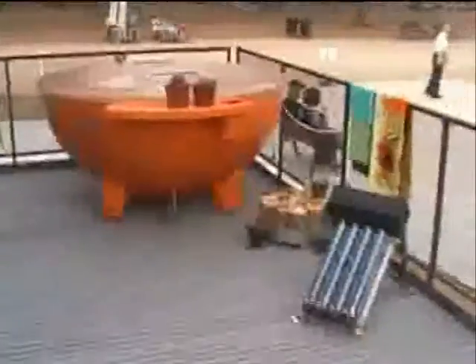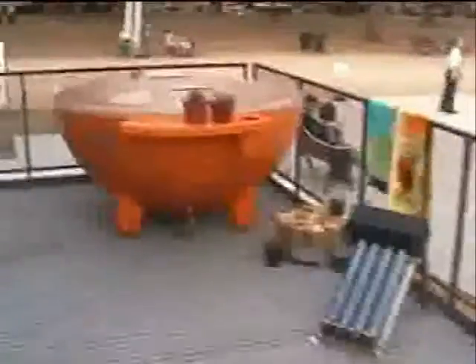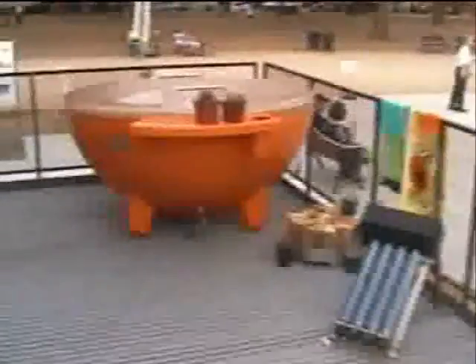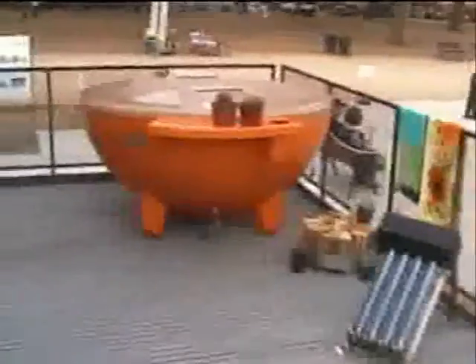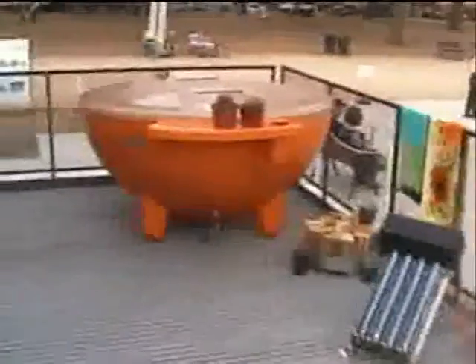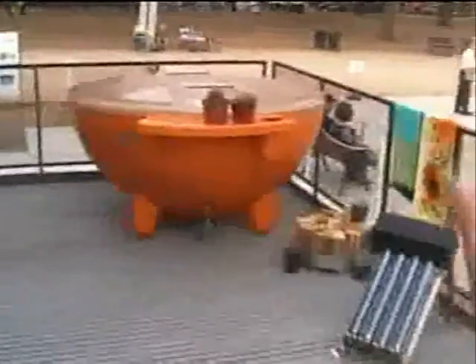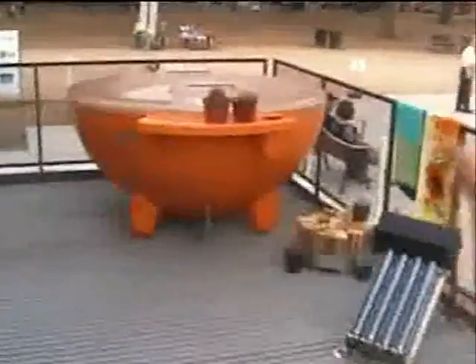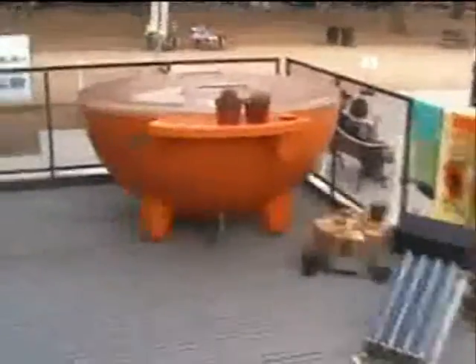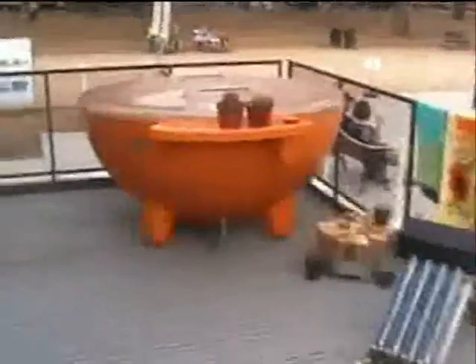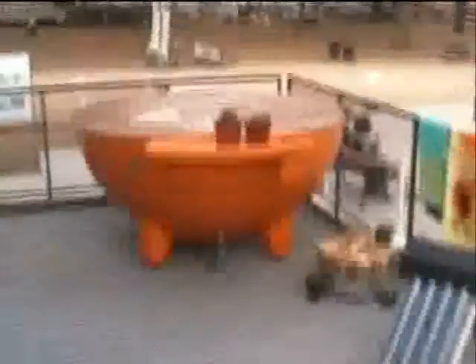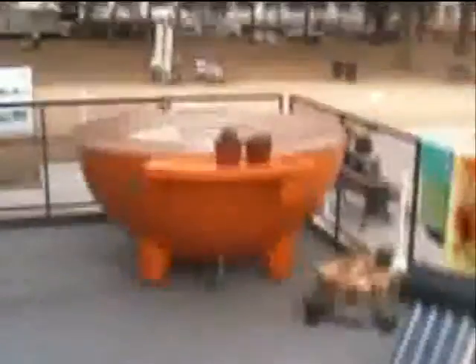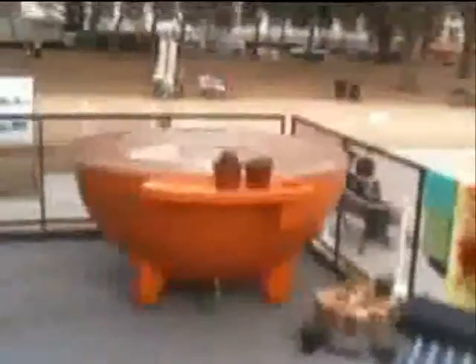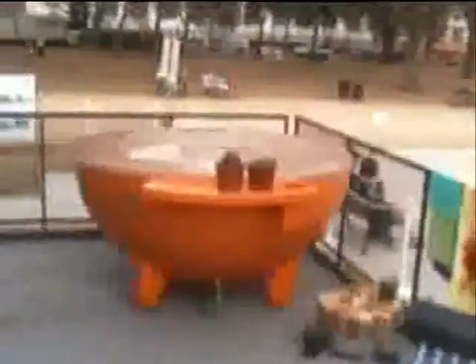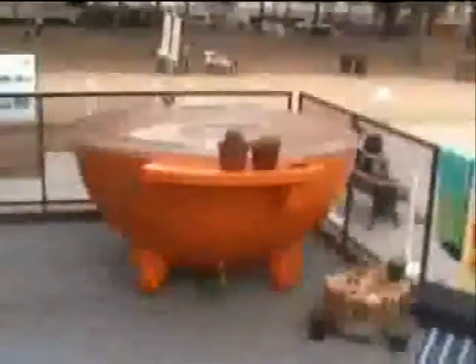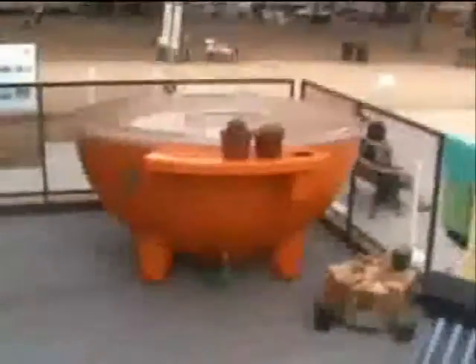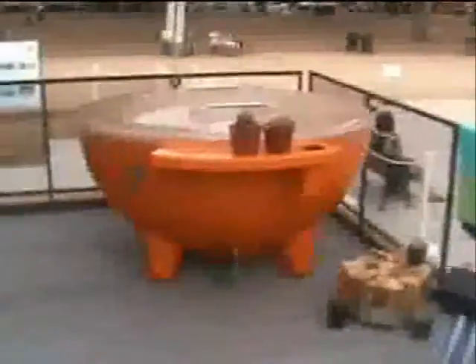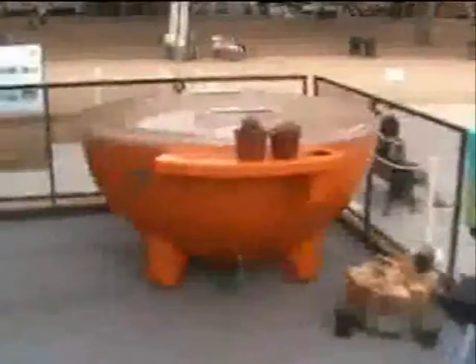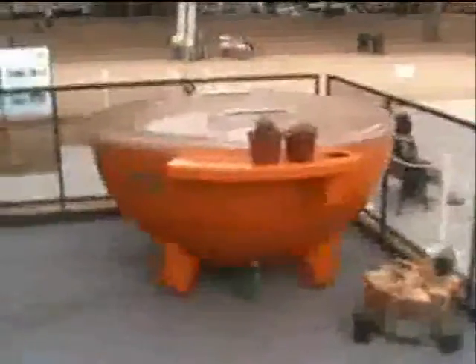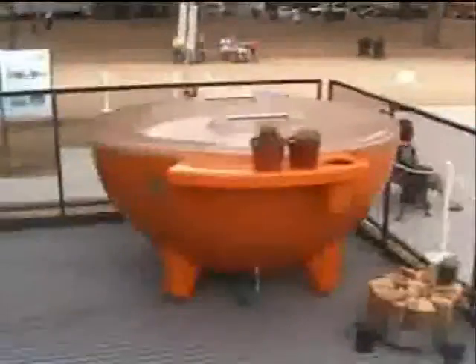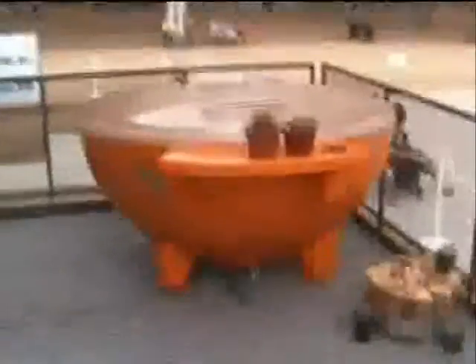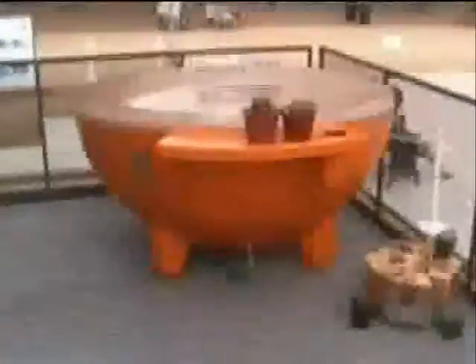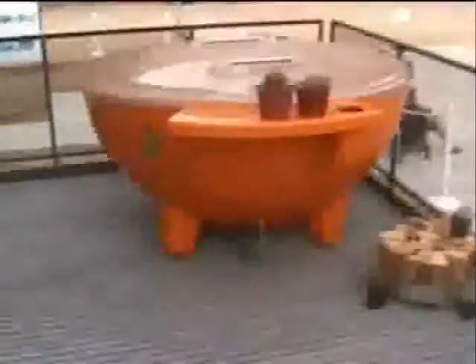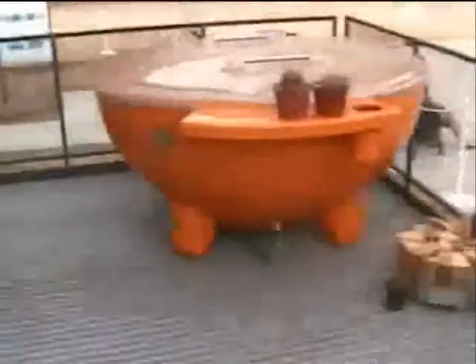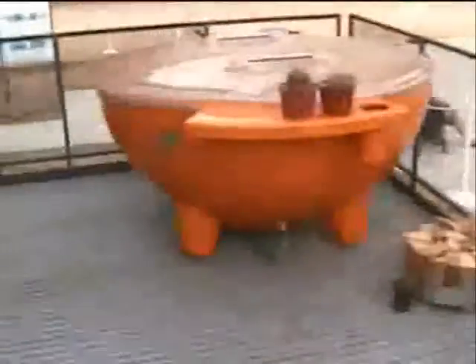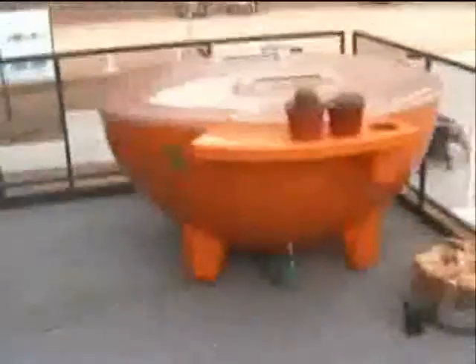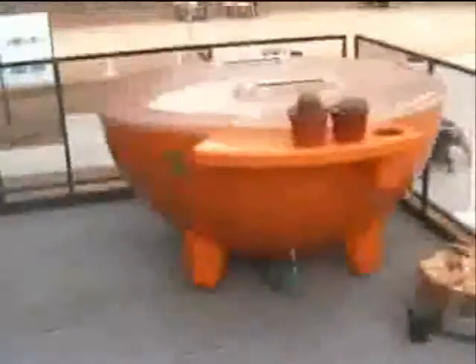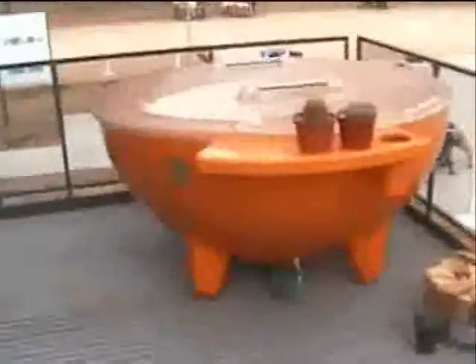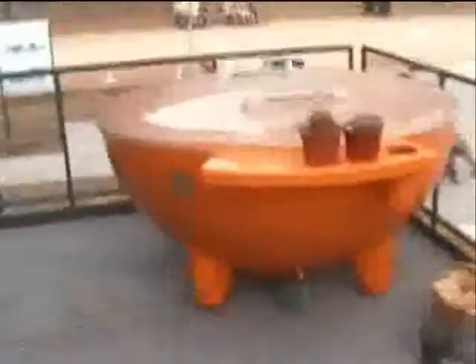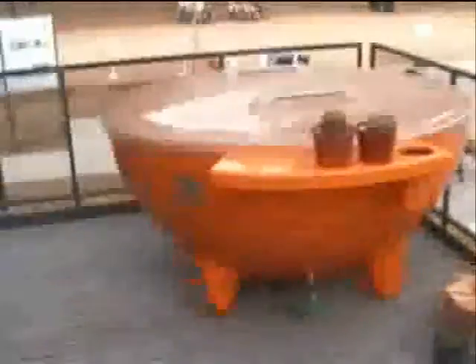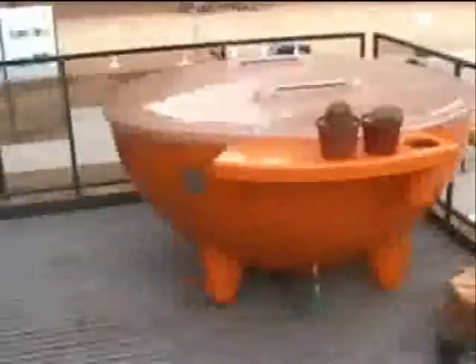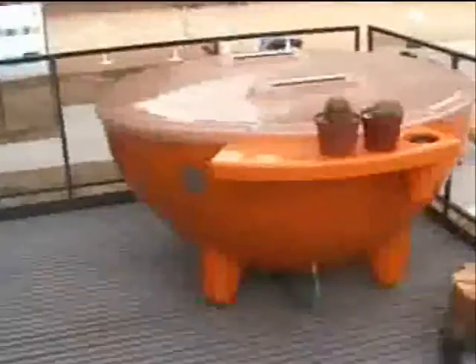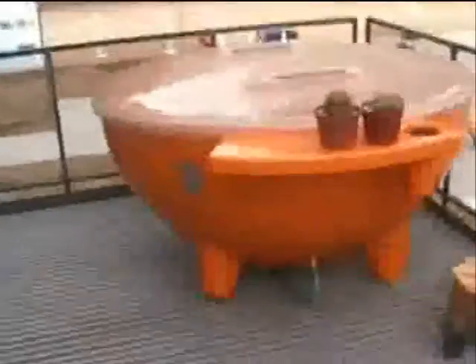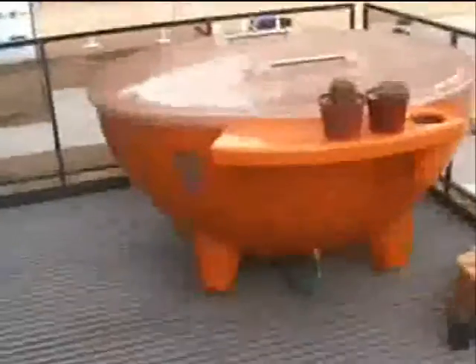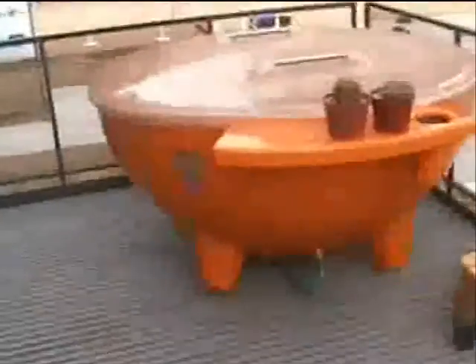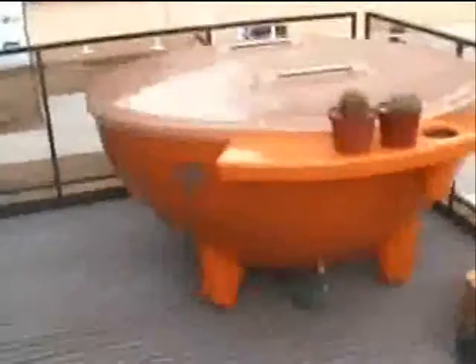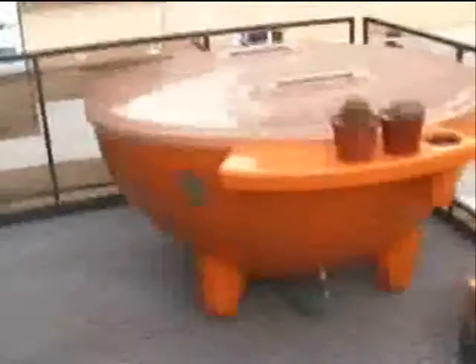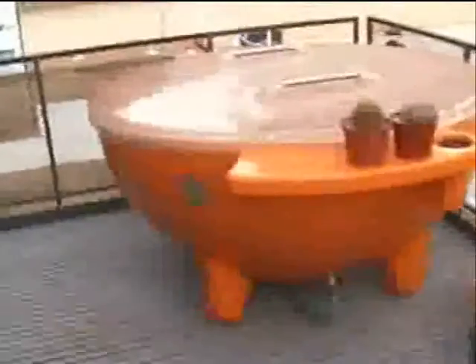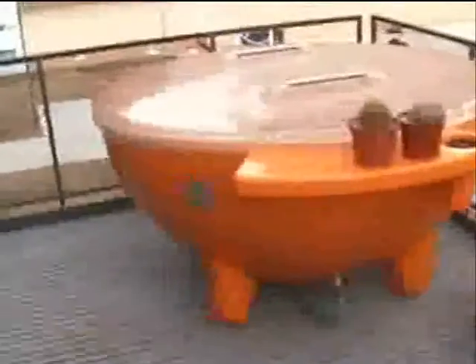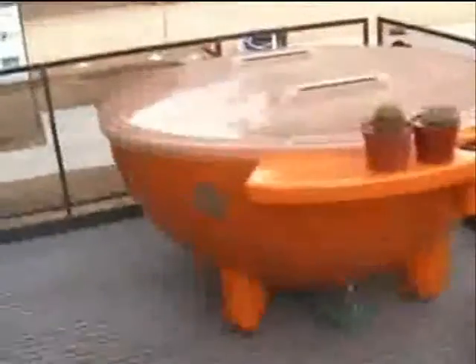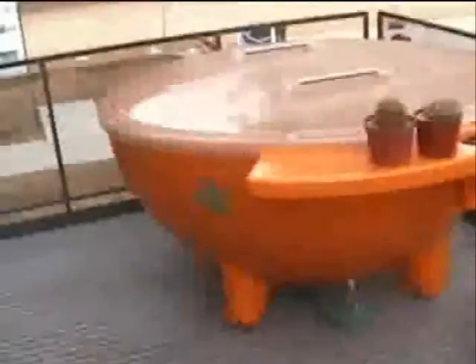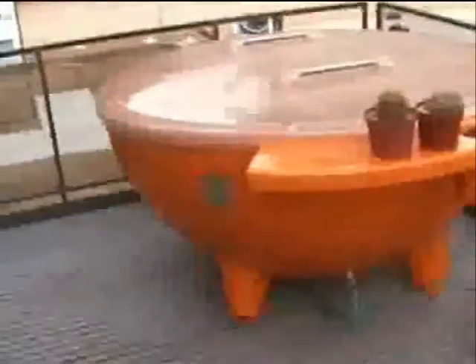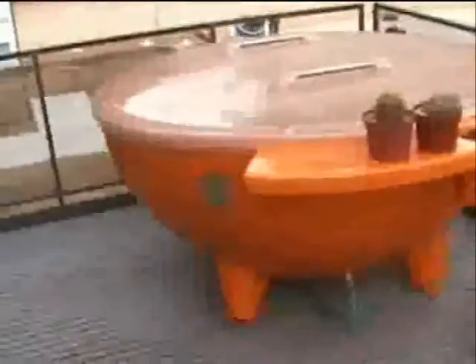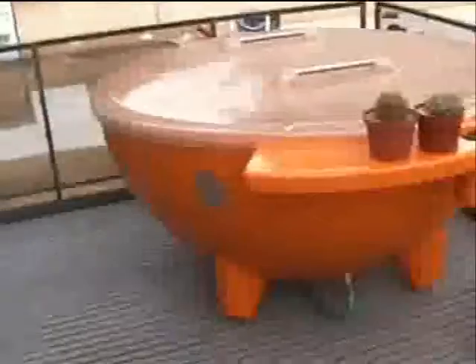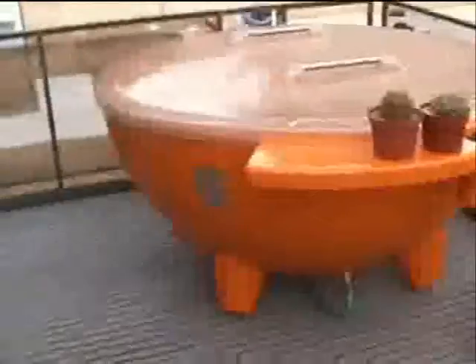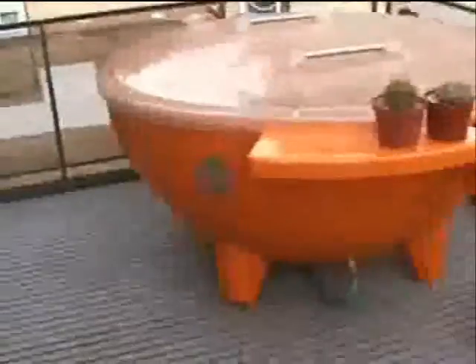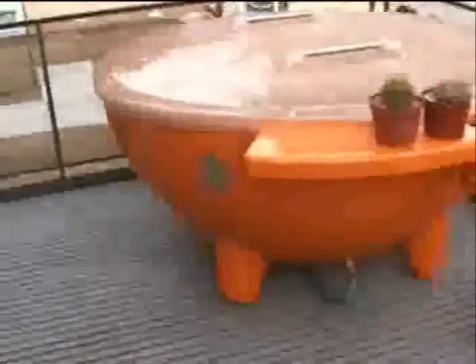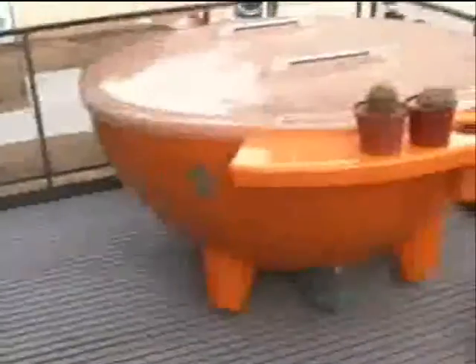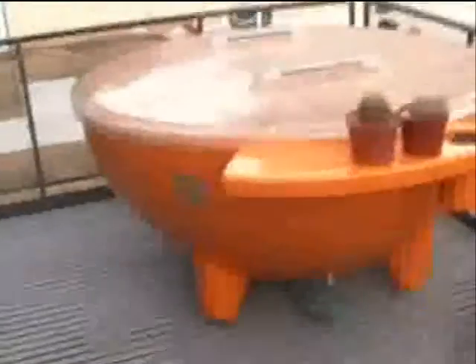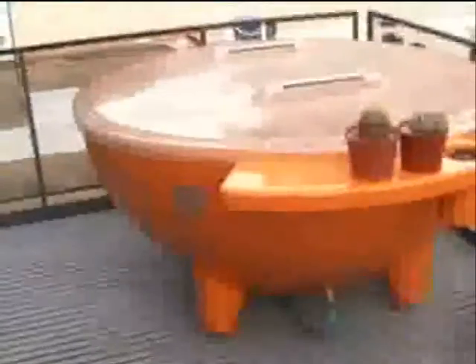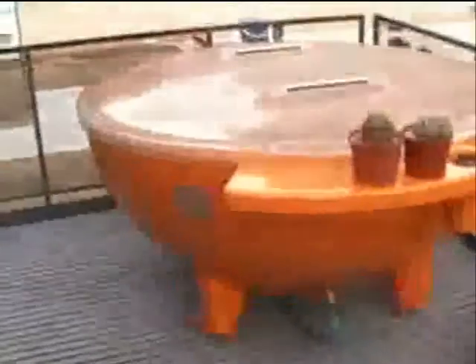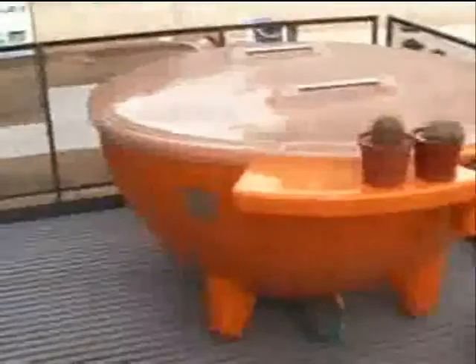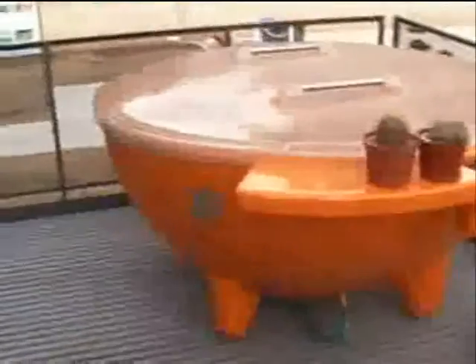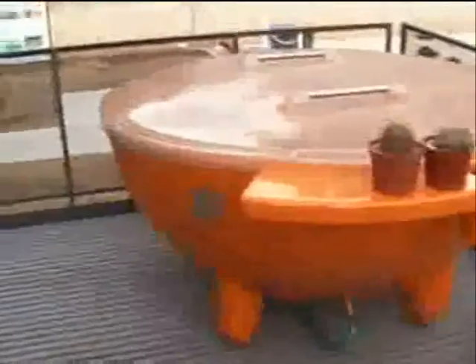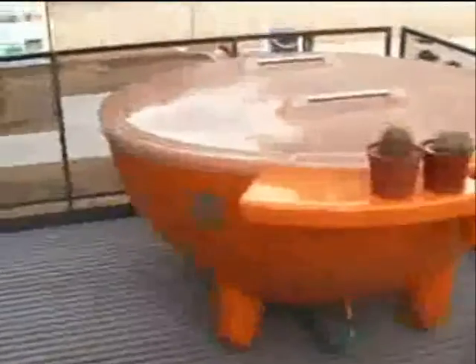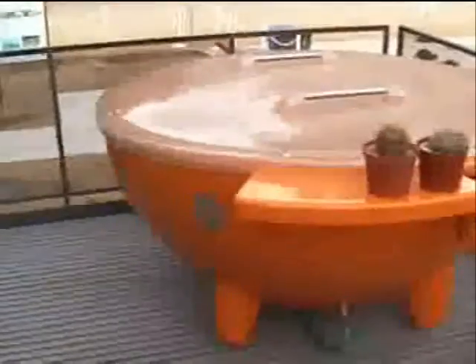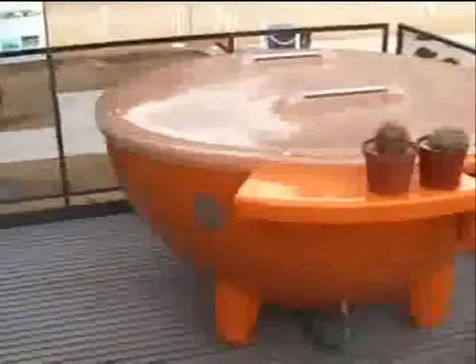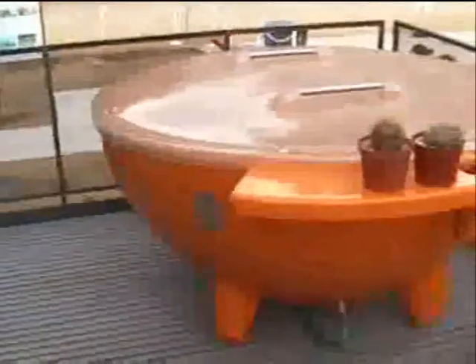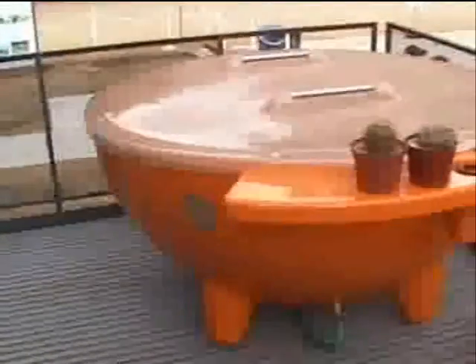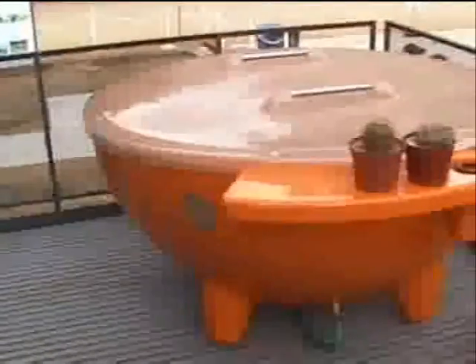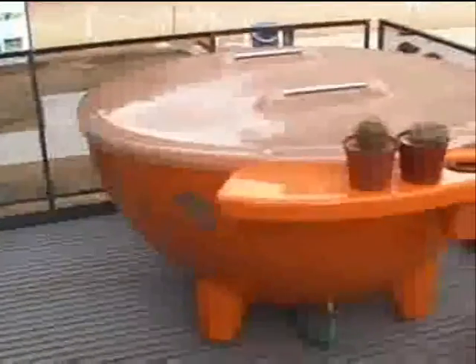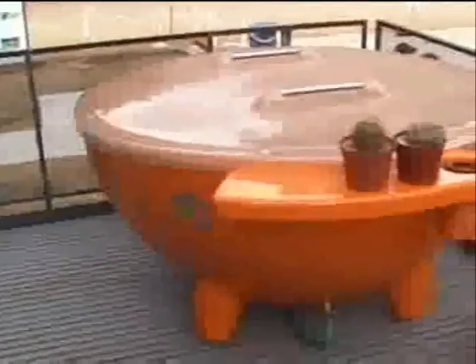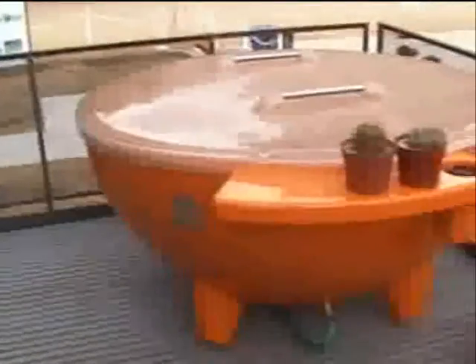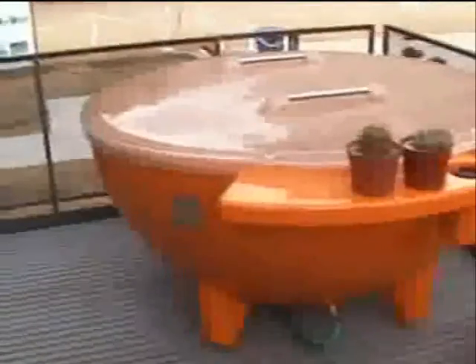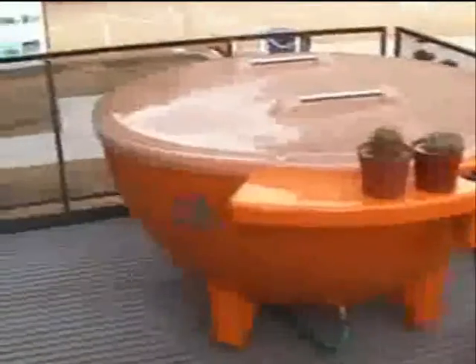This is a company called Dutch Tub, which makes a wood-burning hot tub, and then we just retrofit it.